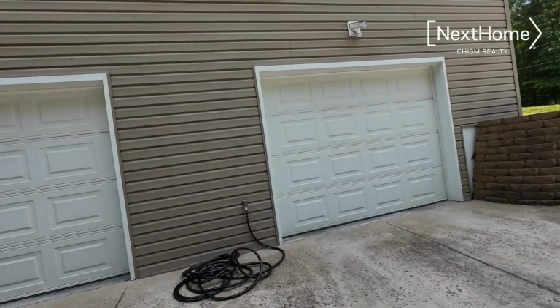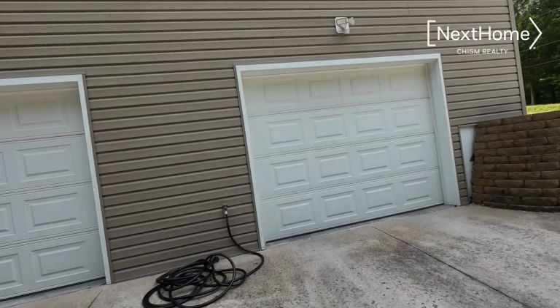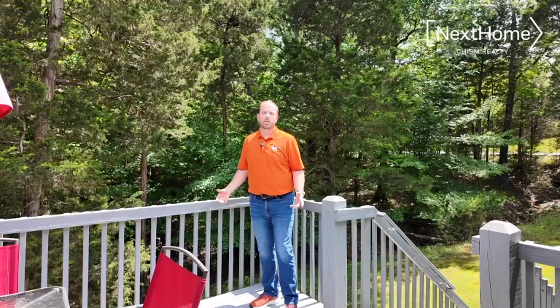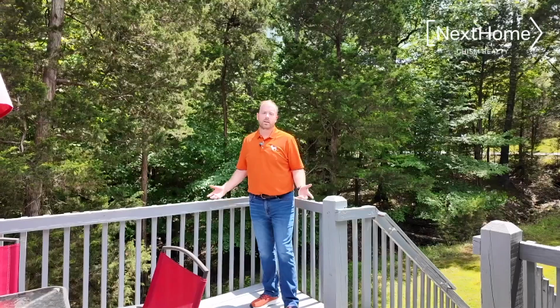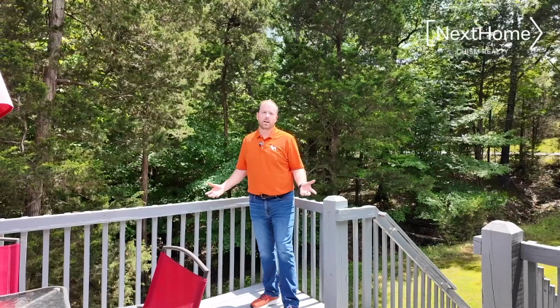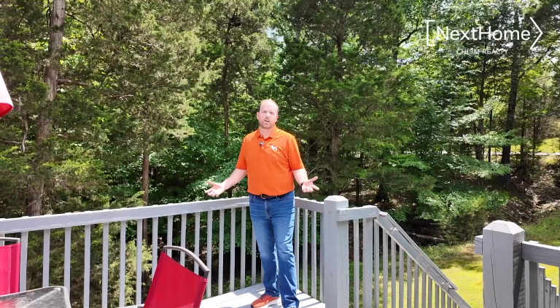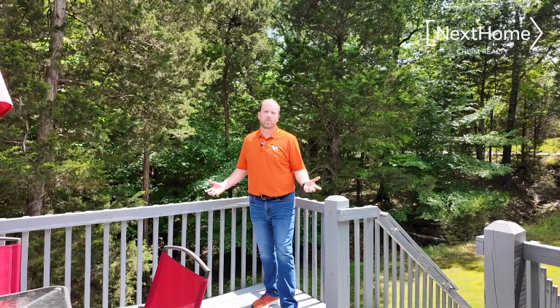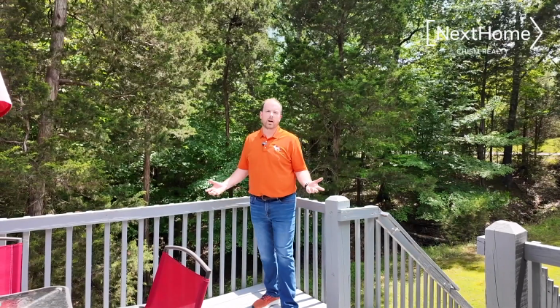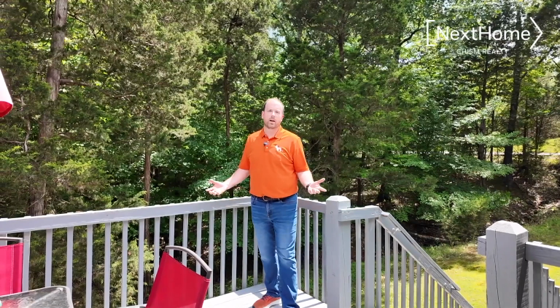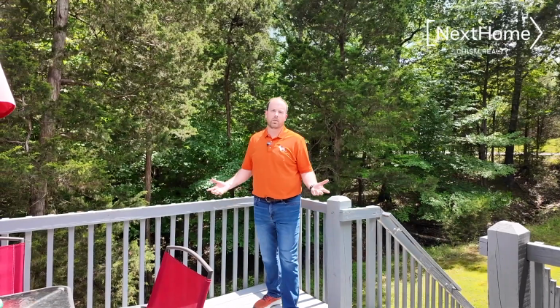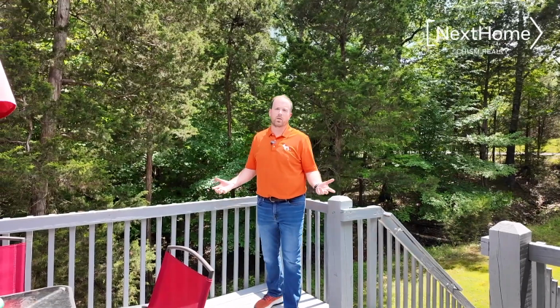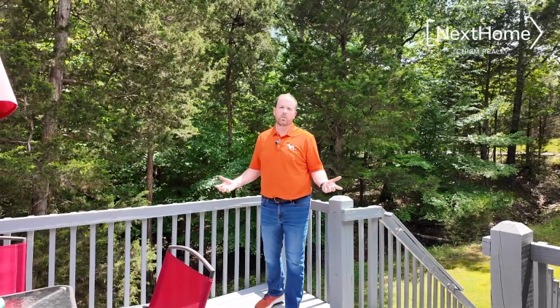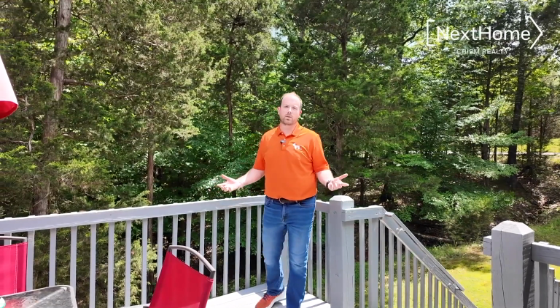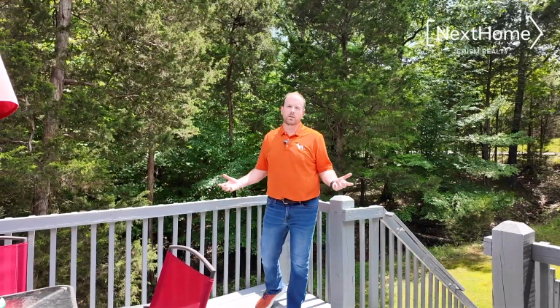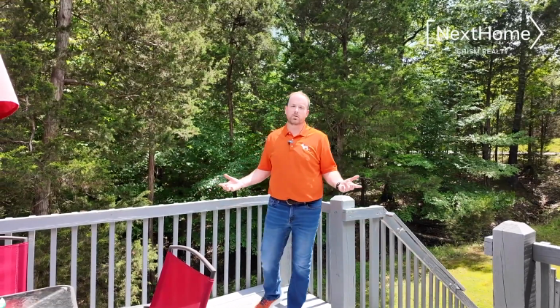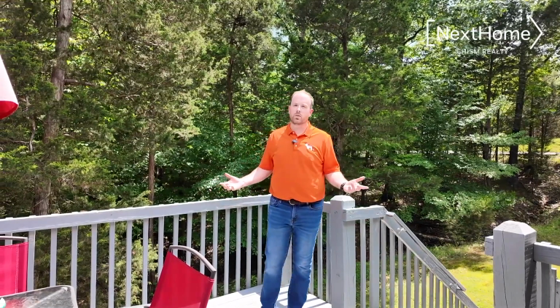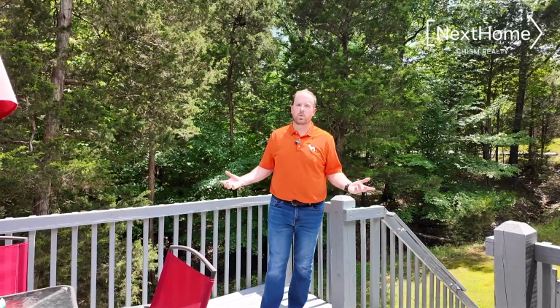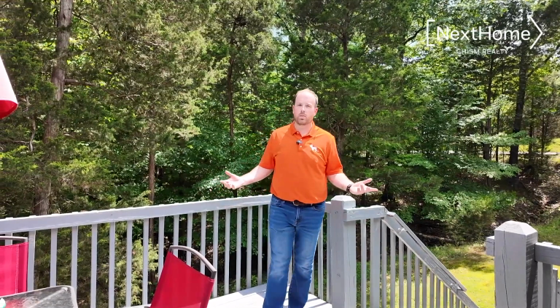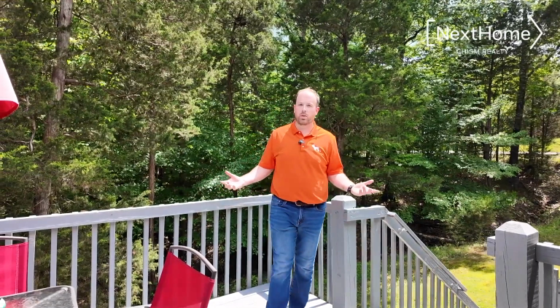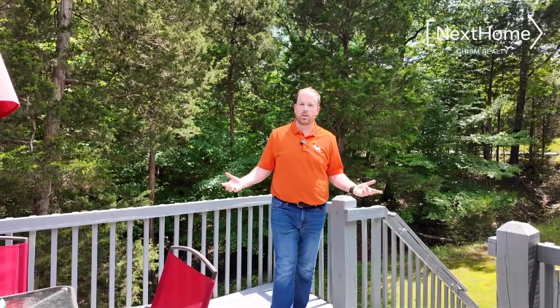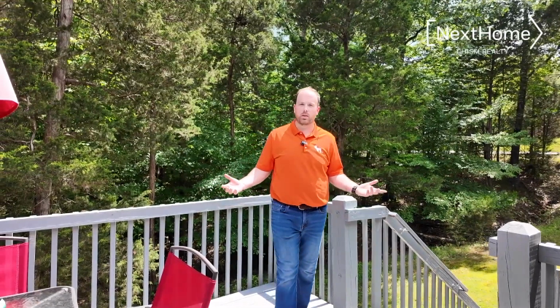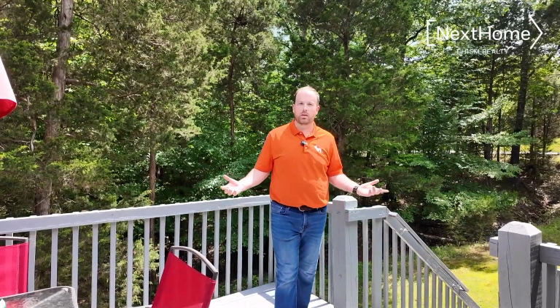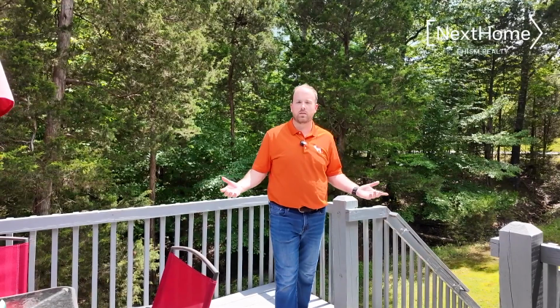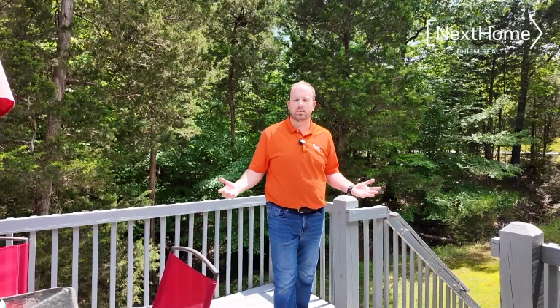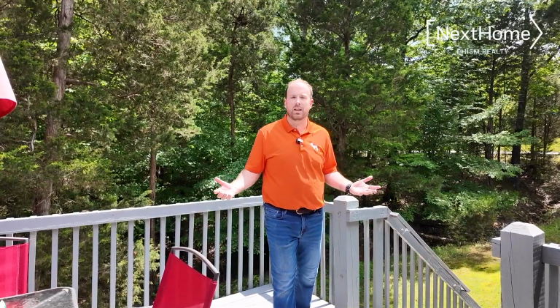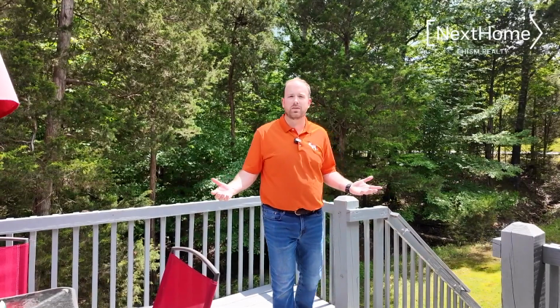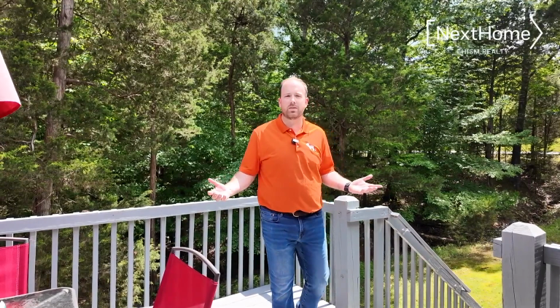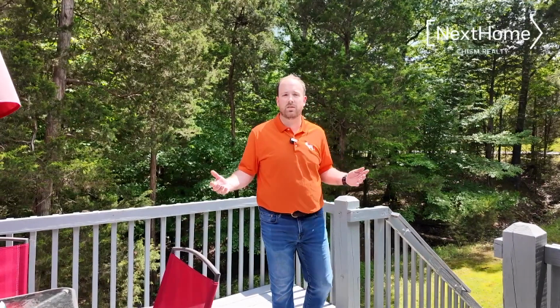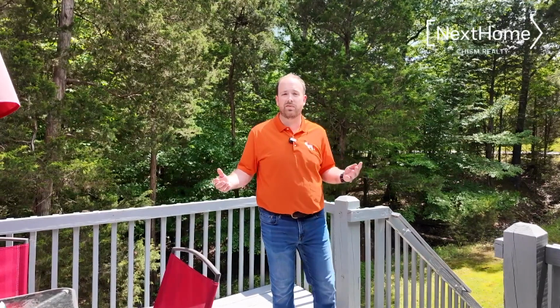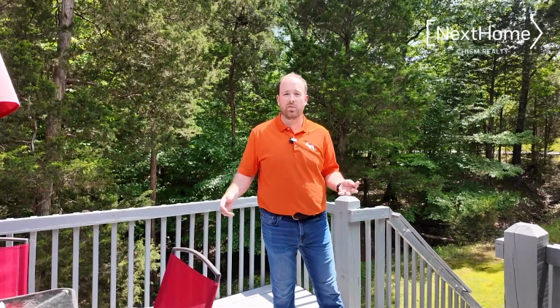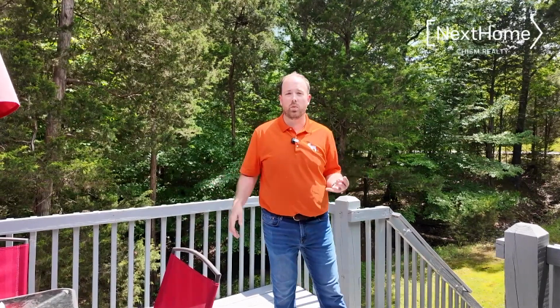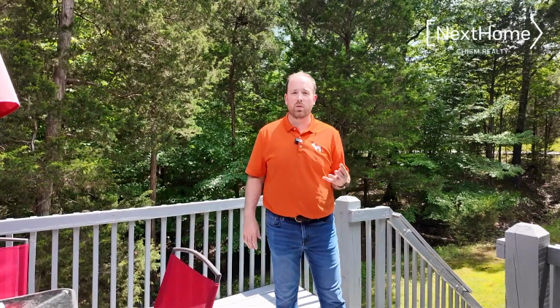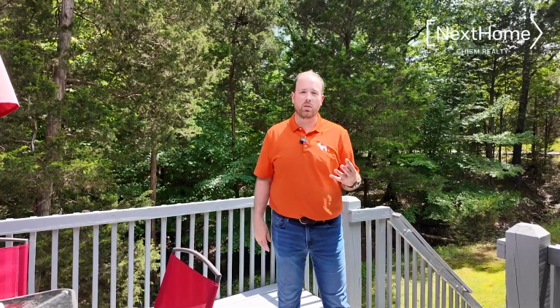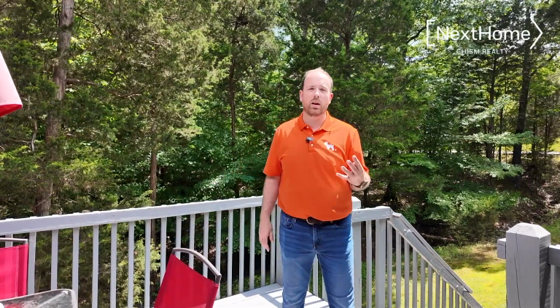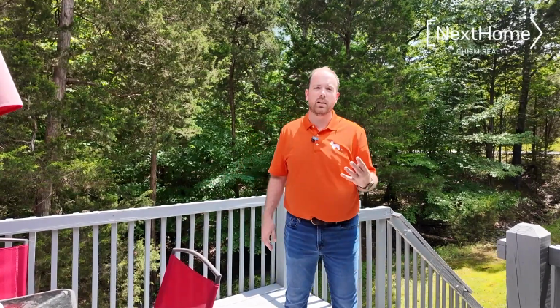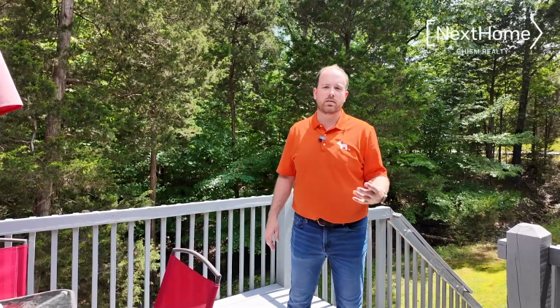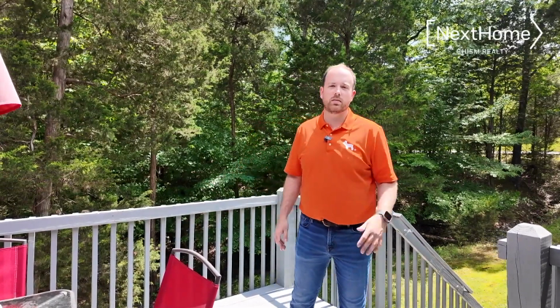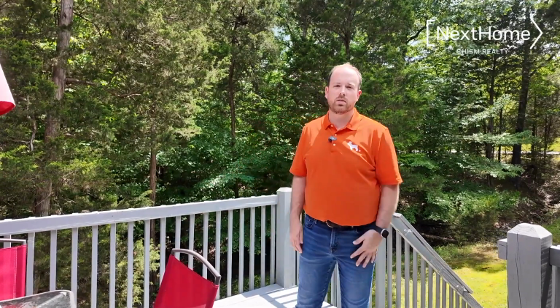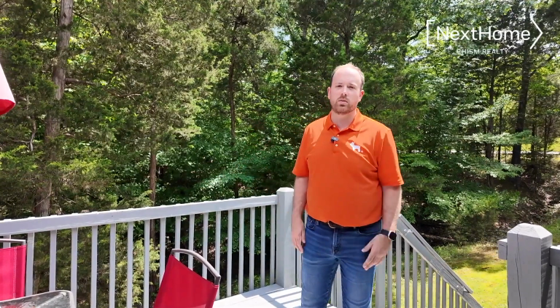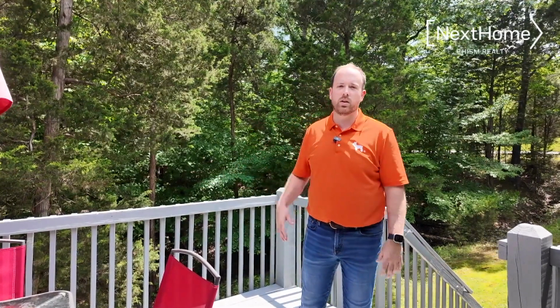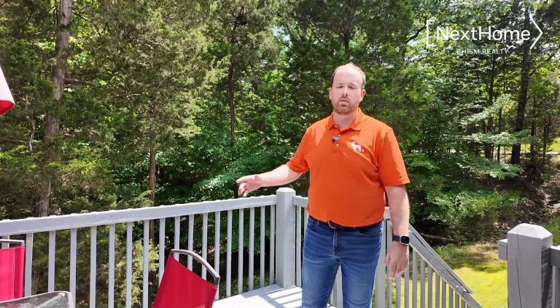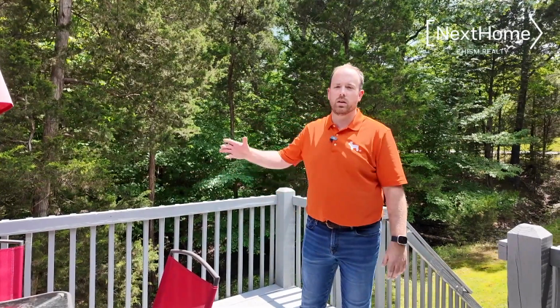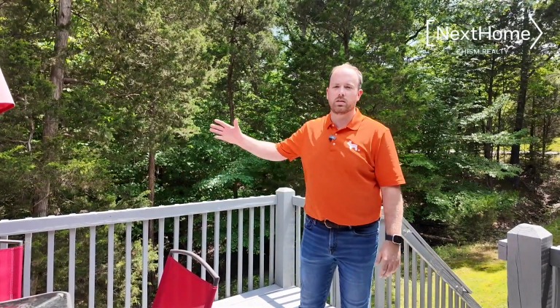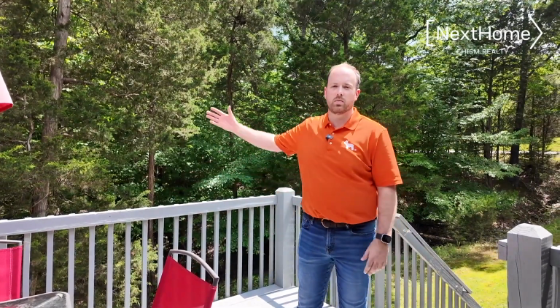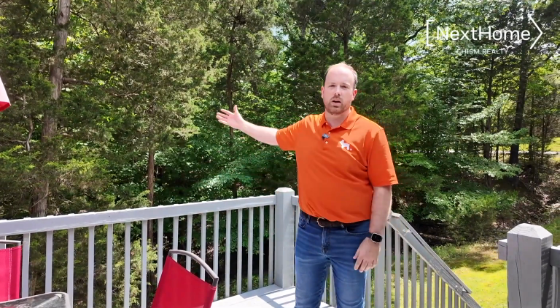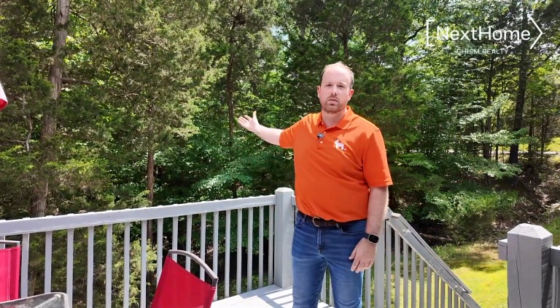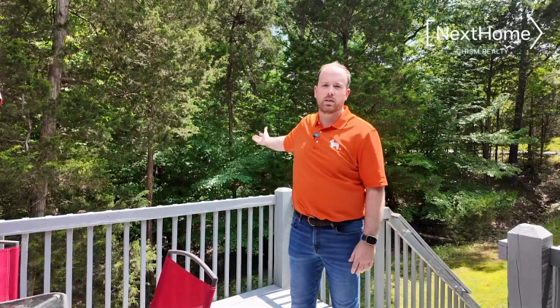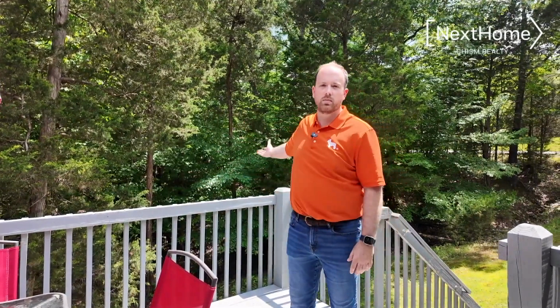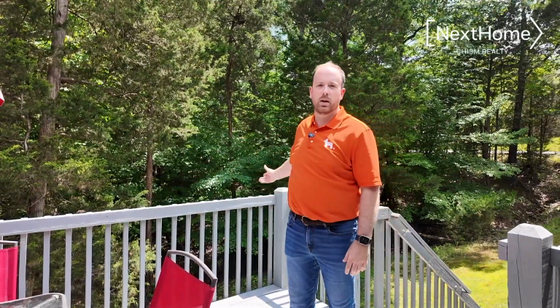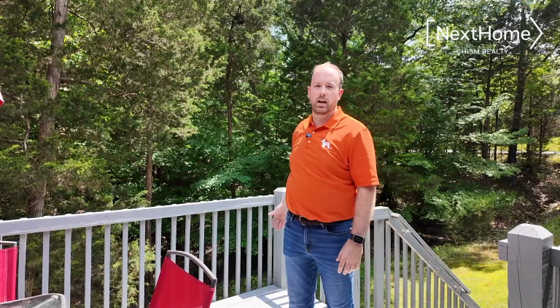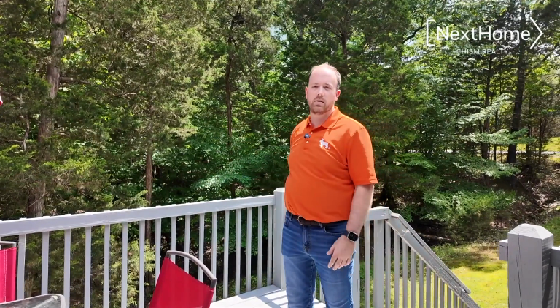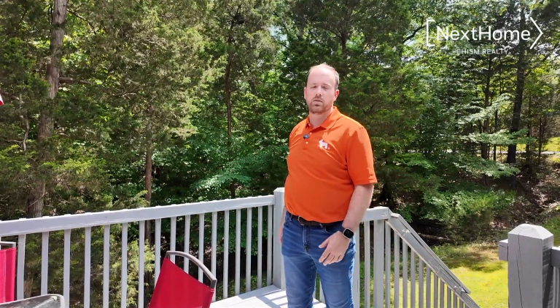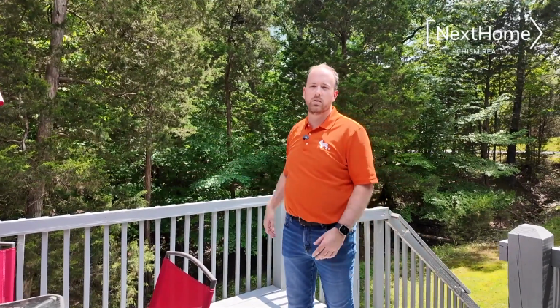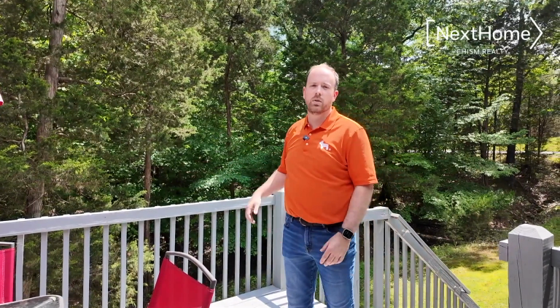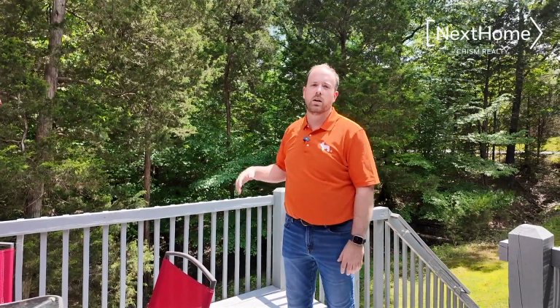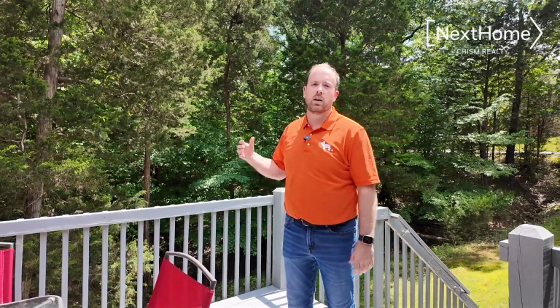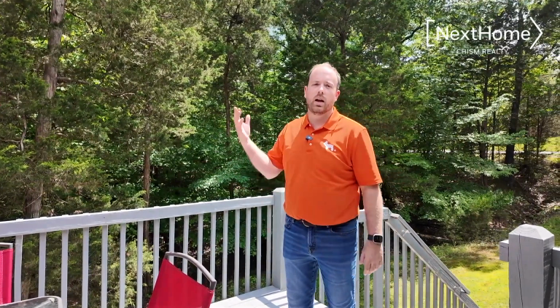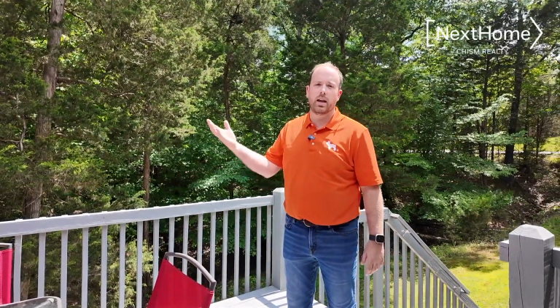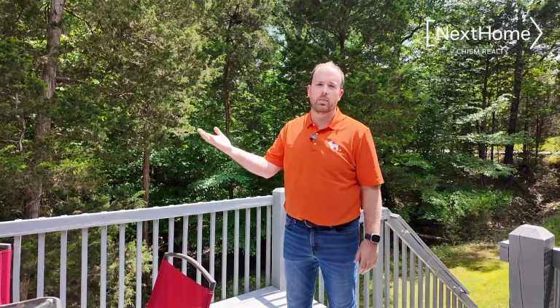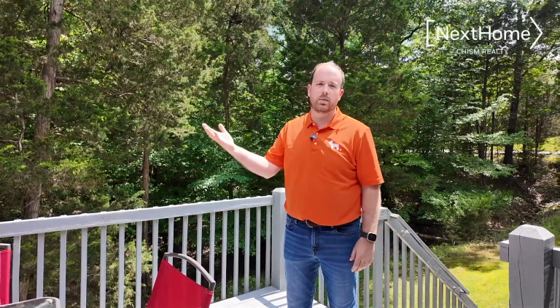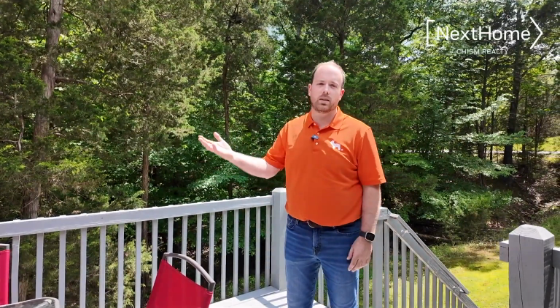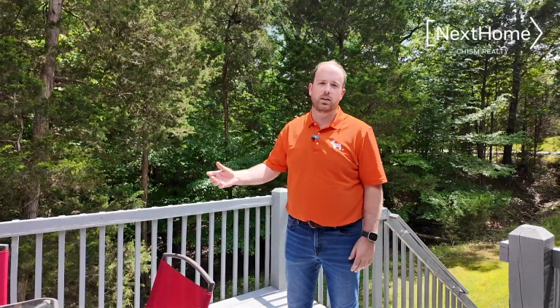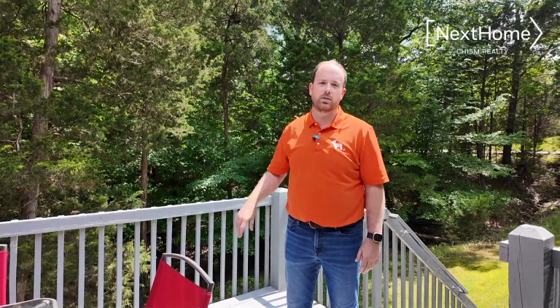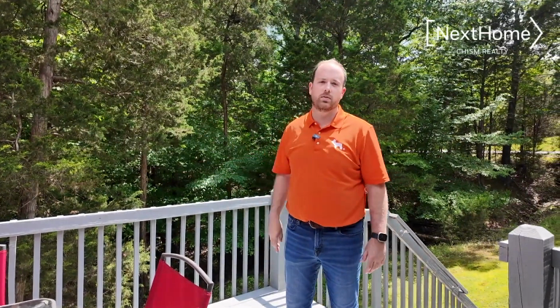The deck on the back of the home is extremely private. This house is on four lots, so you have lots of privacy behind you and beside you.